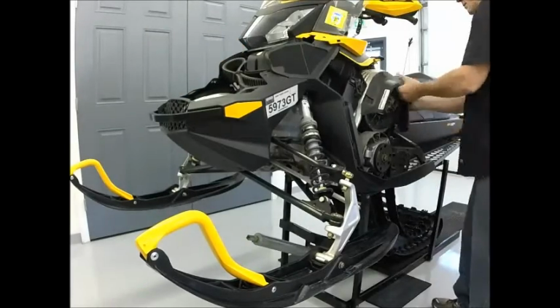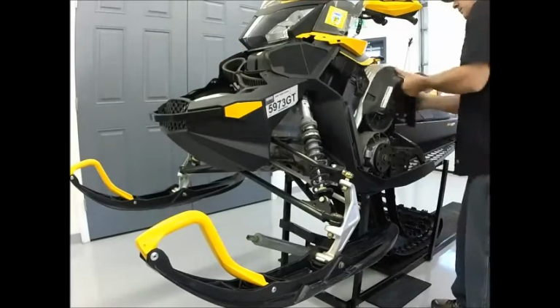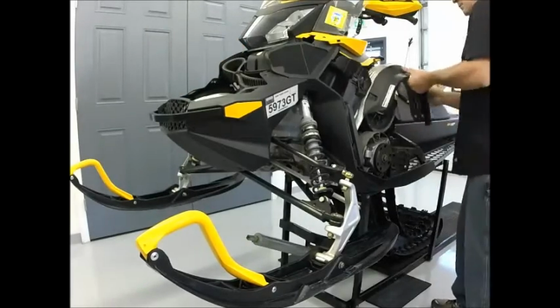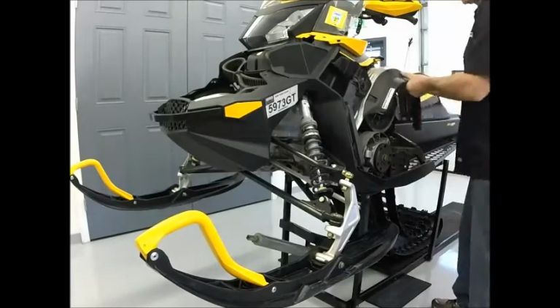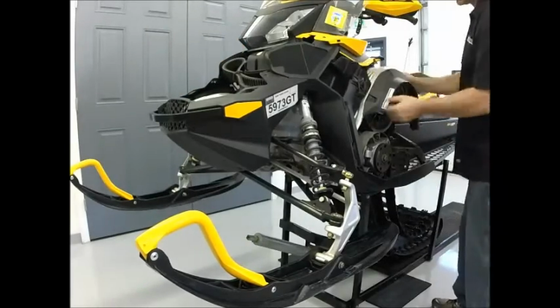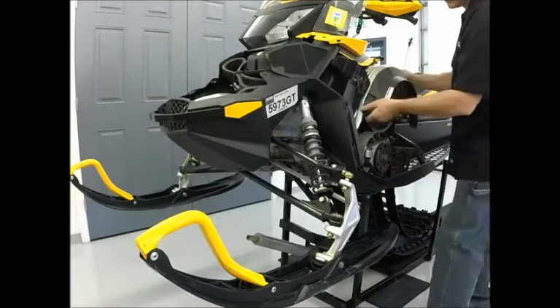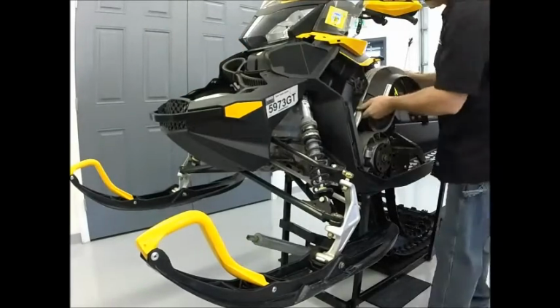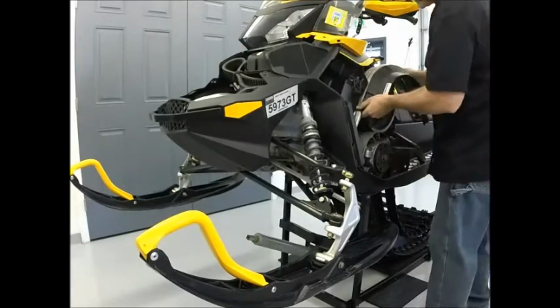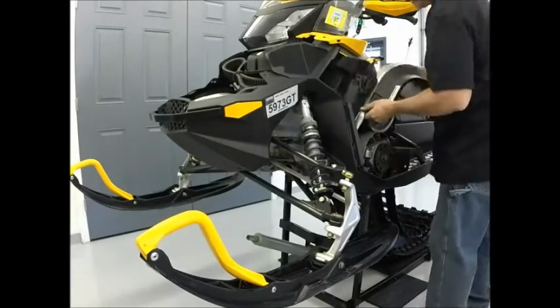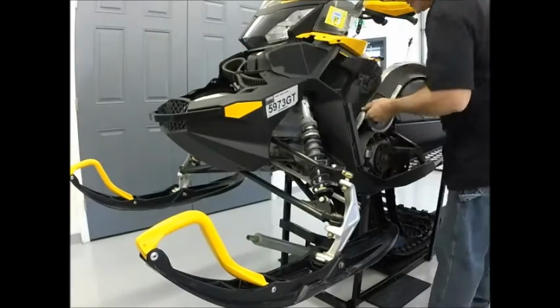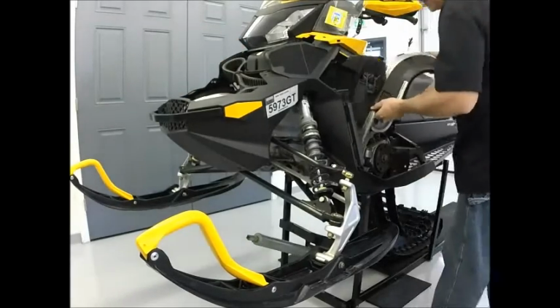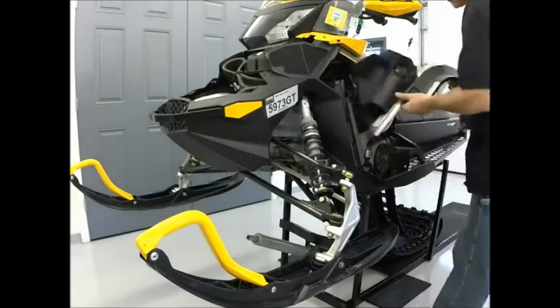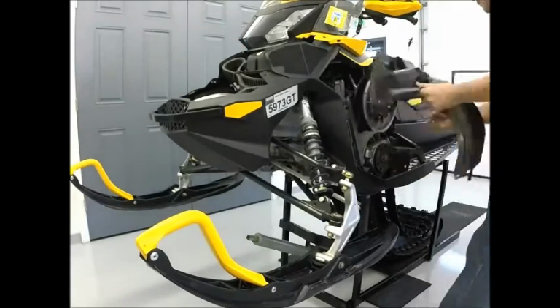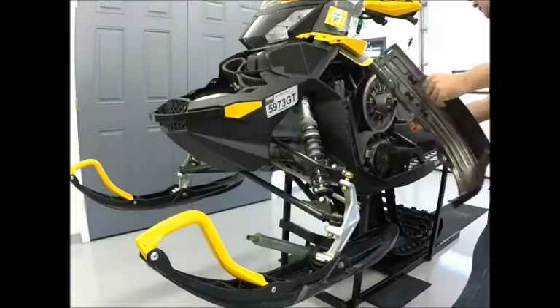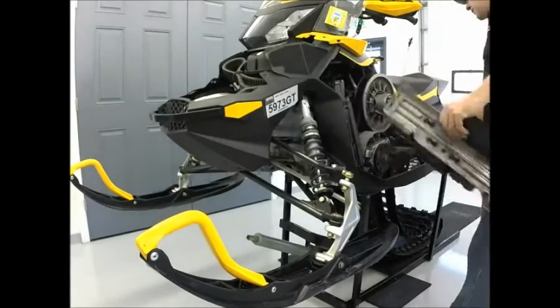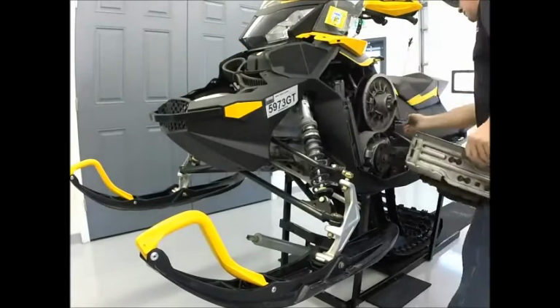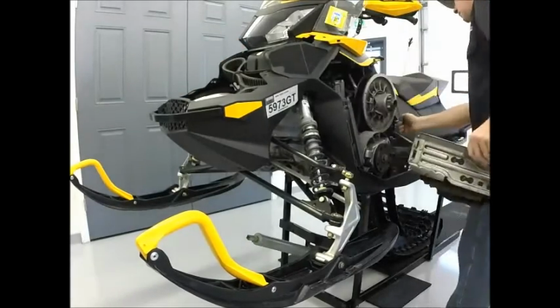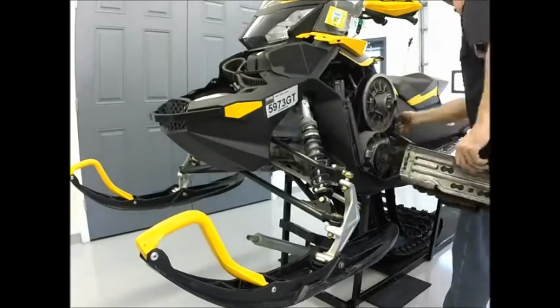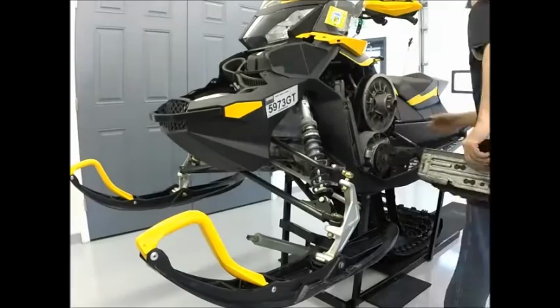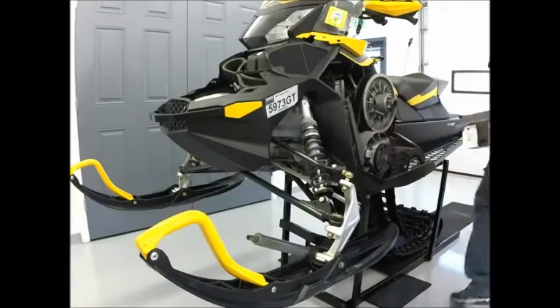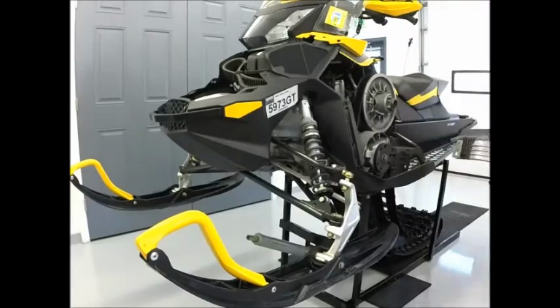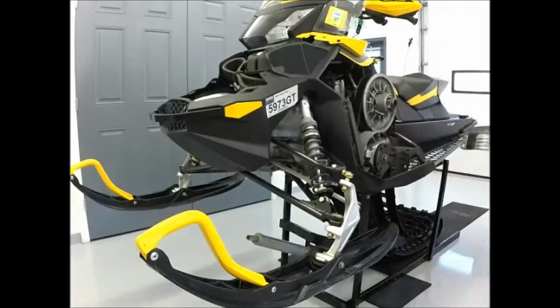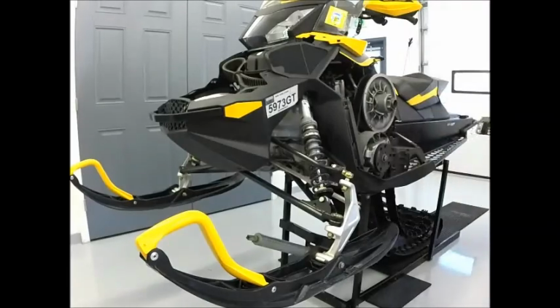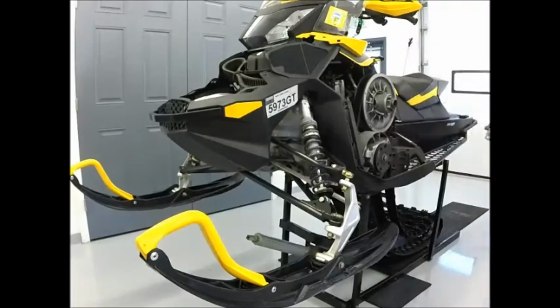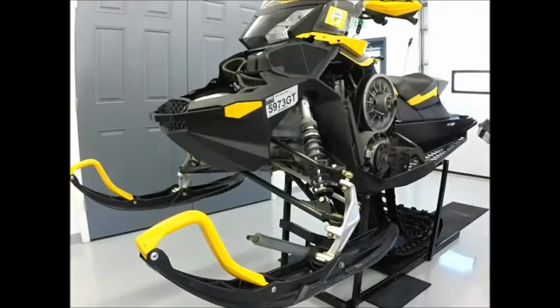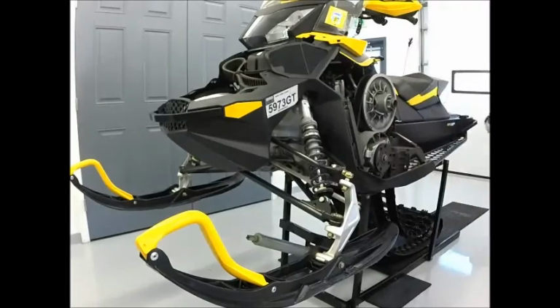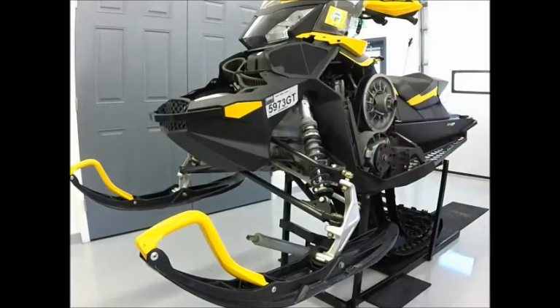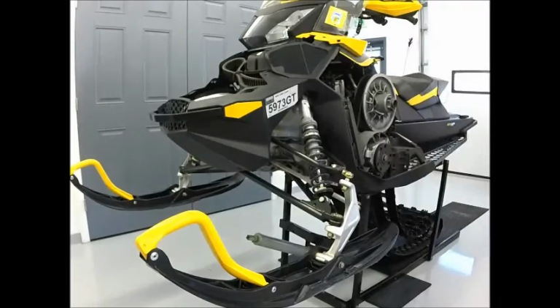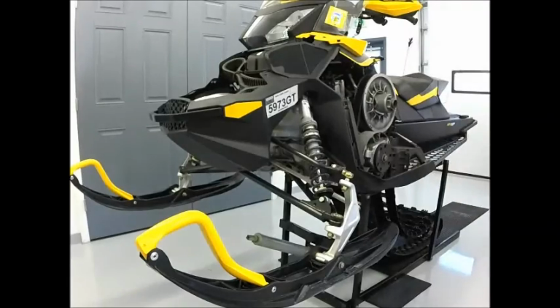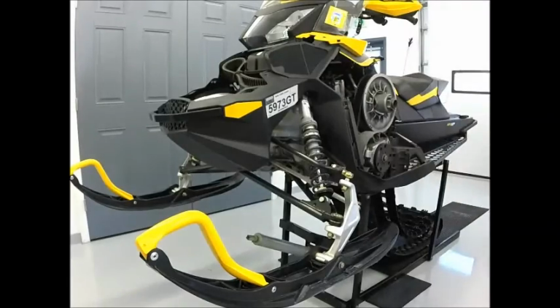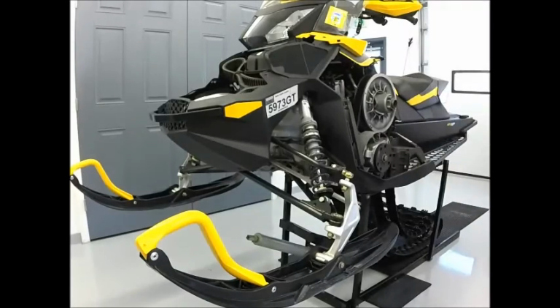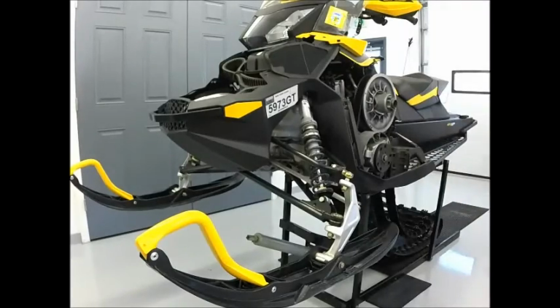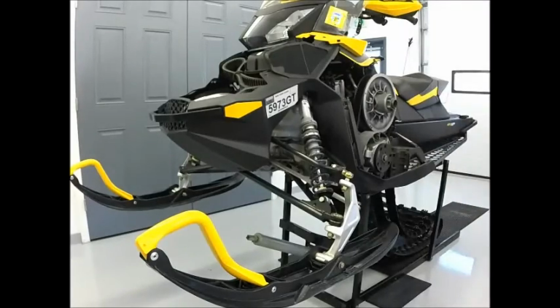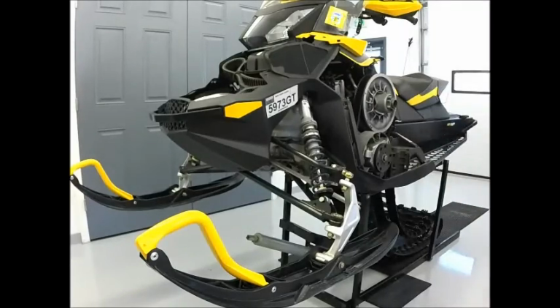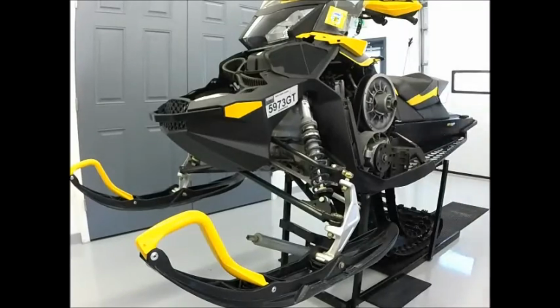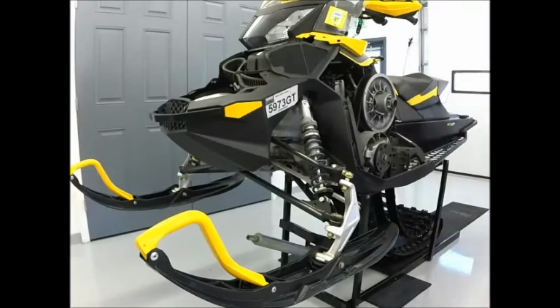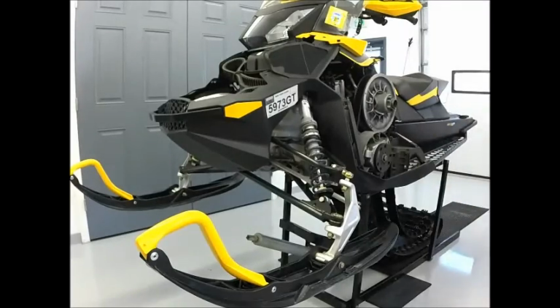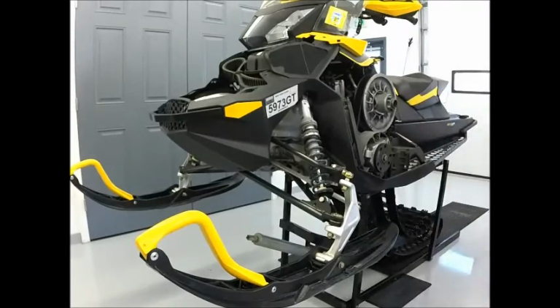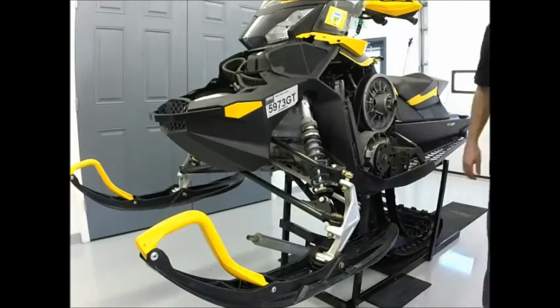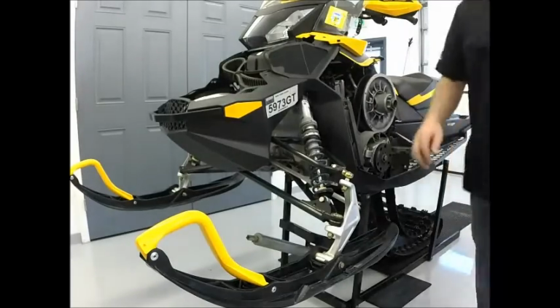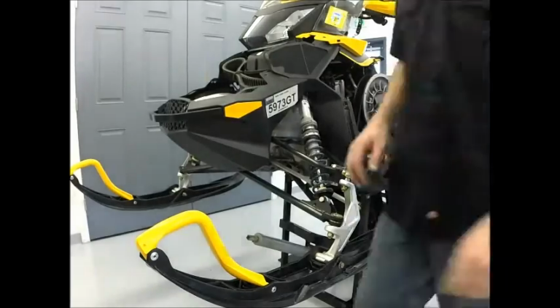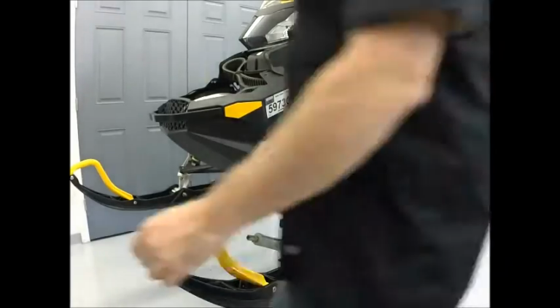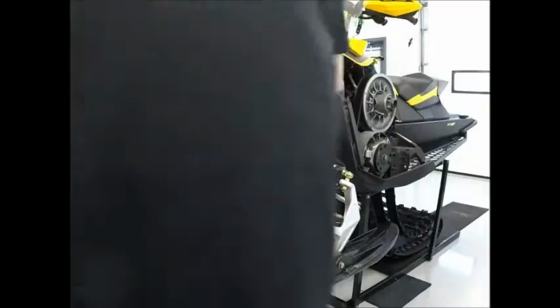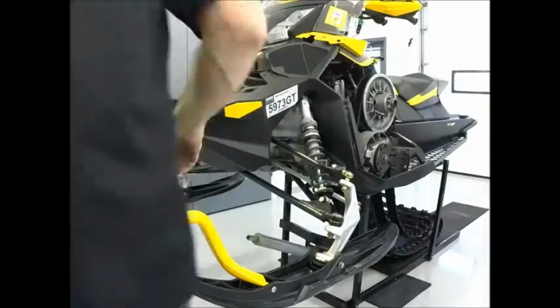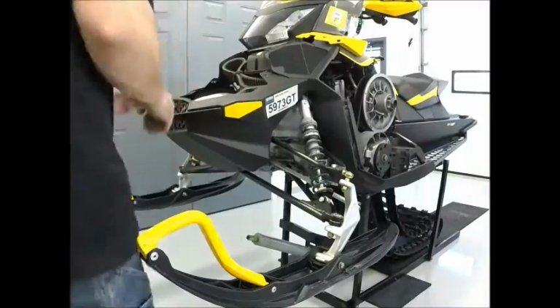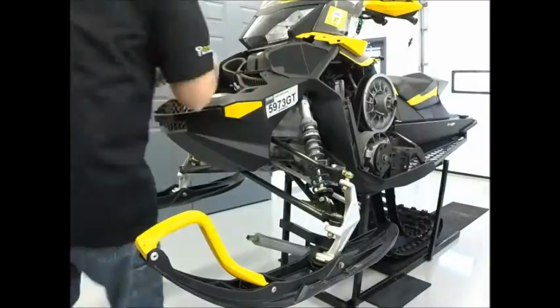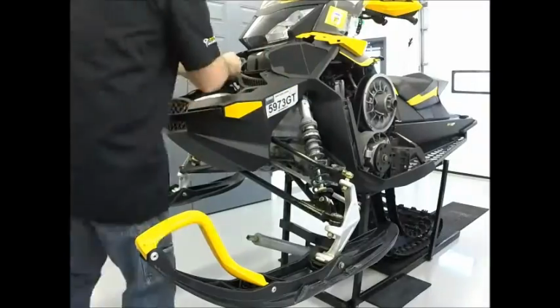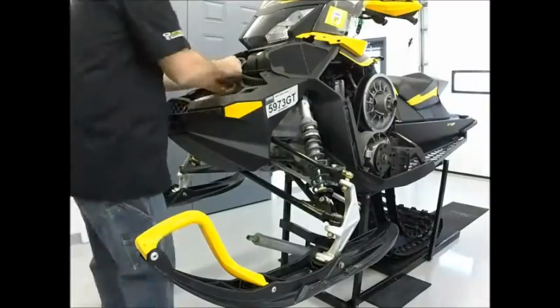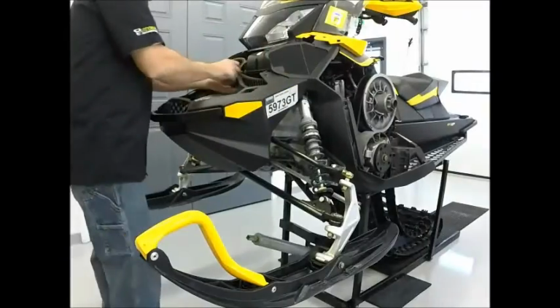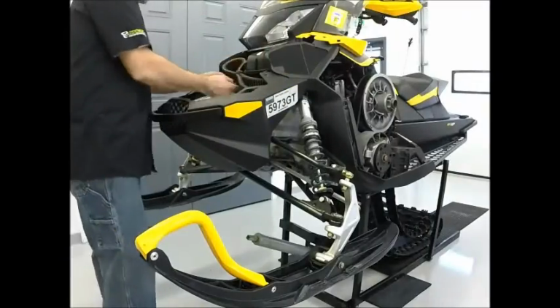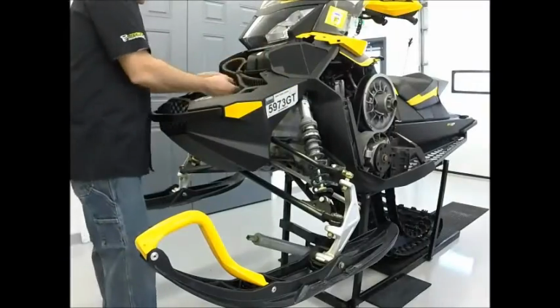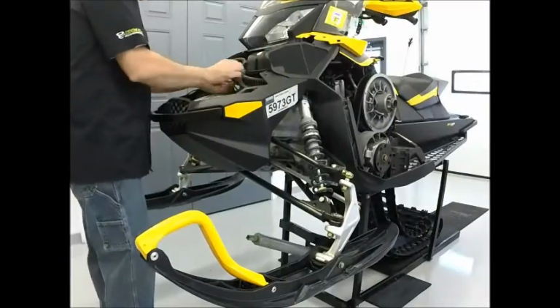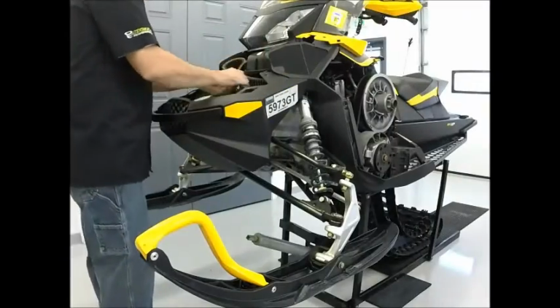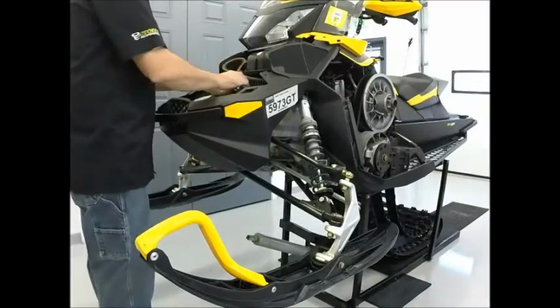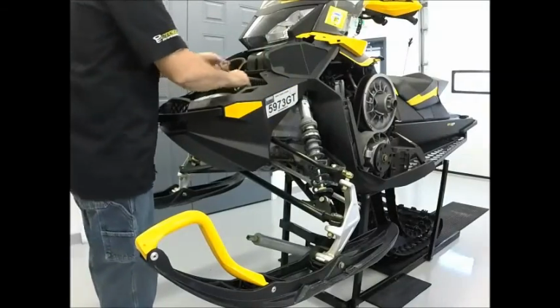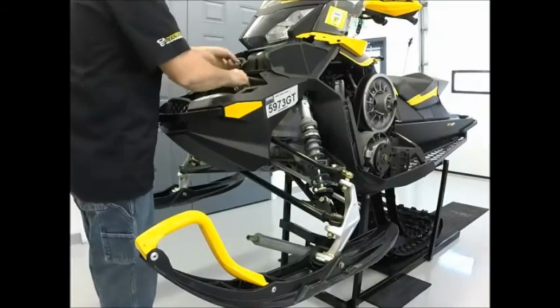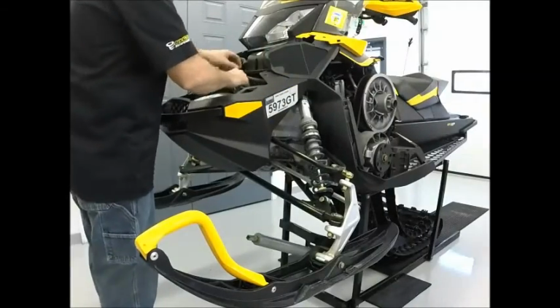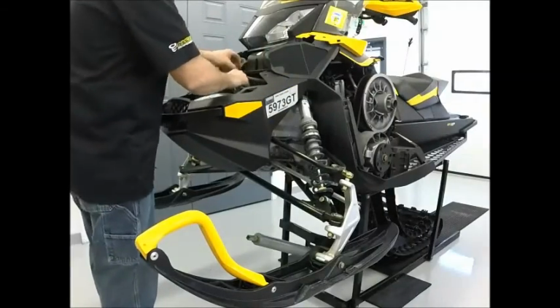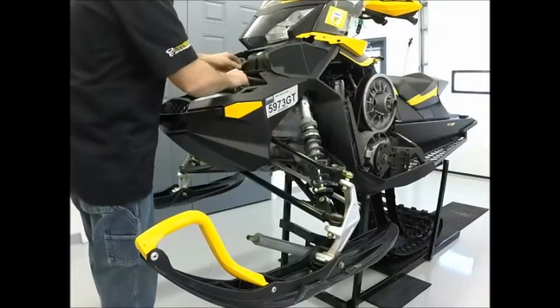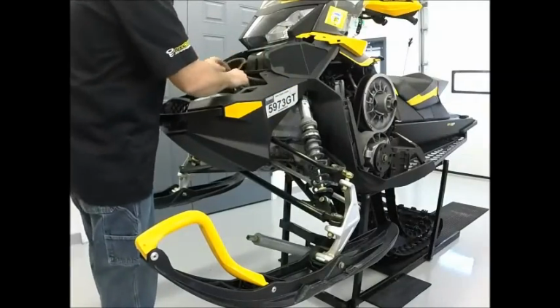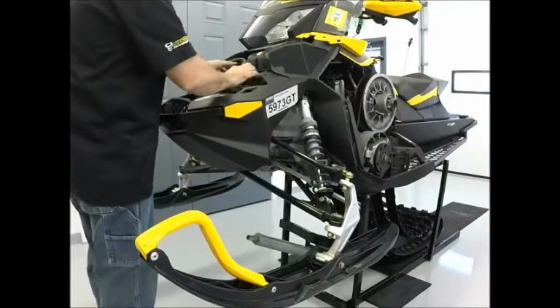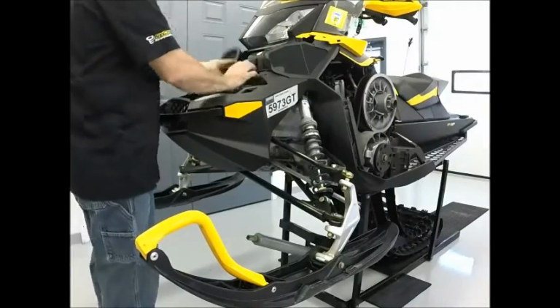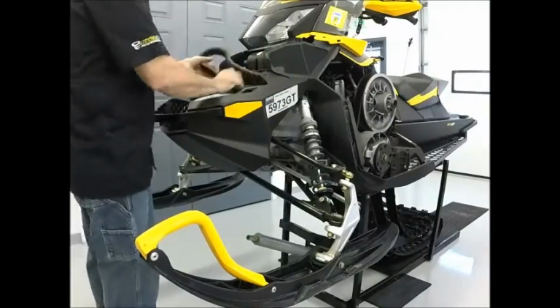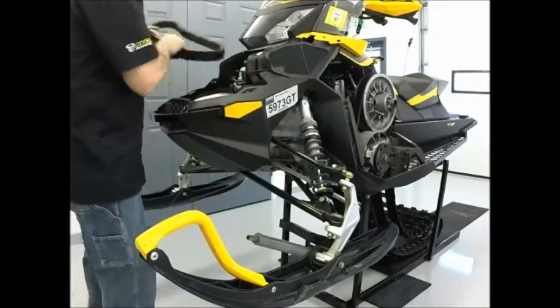Next we're going to detach front suspension units. For easier suspension removal, relax the springs as much as possible prior to extraction.